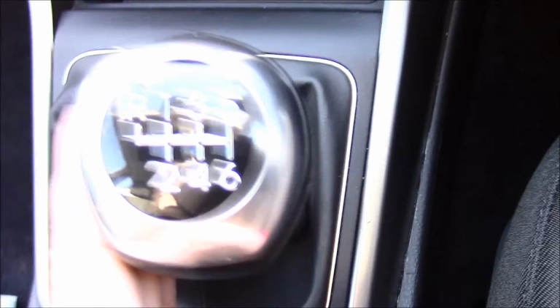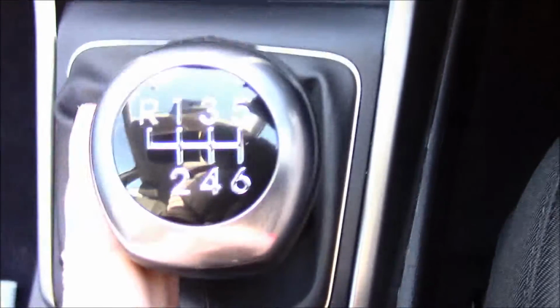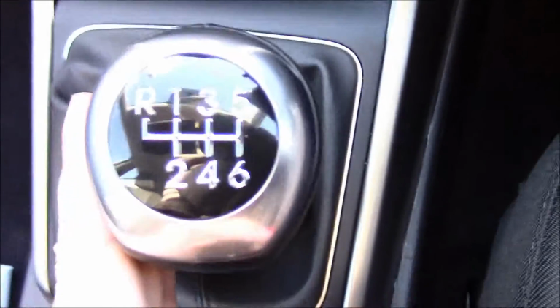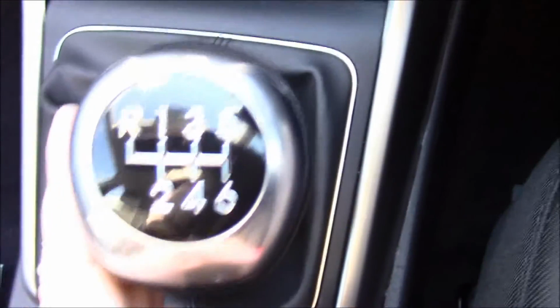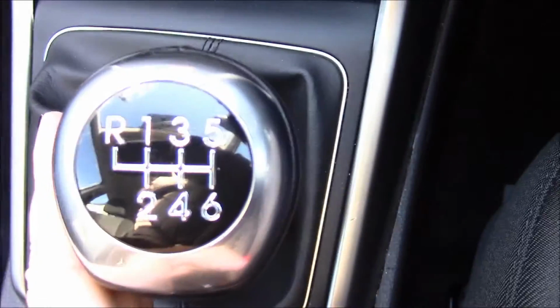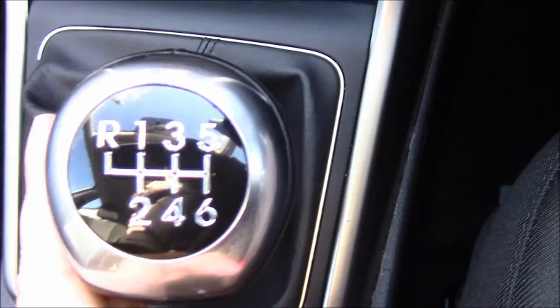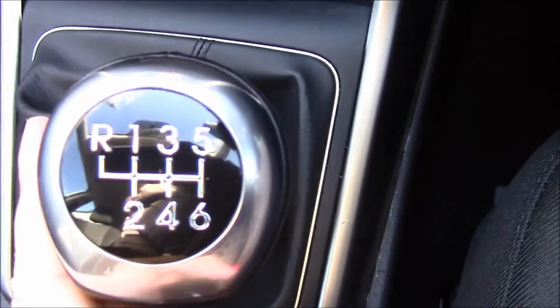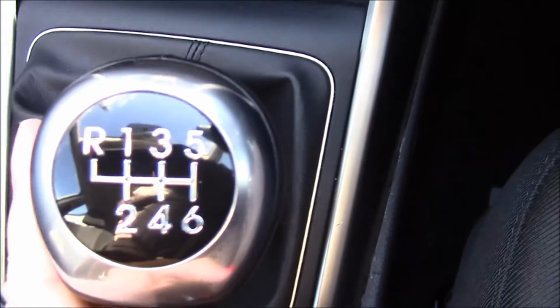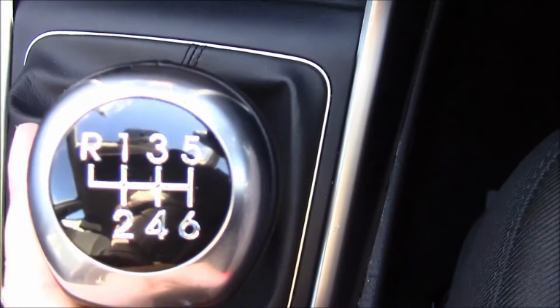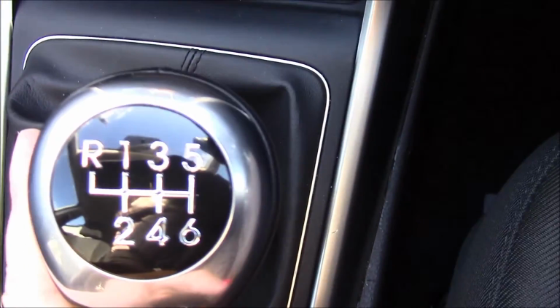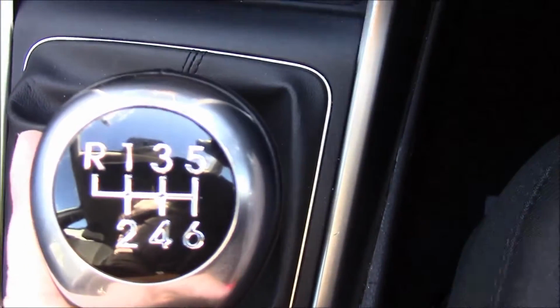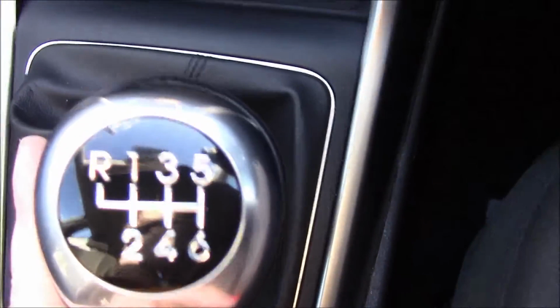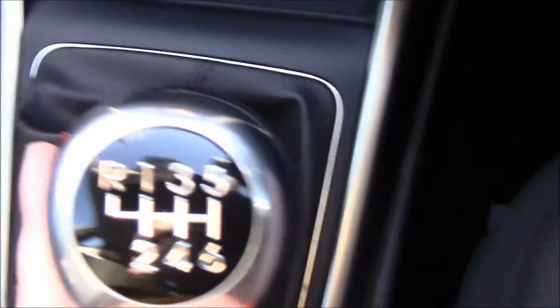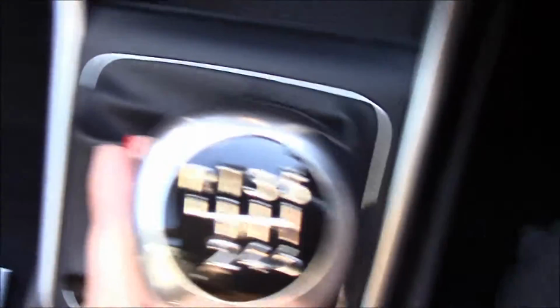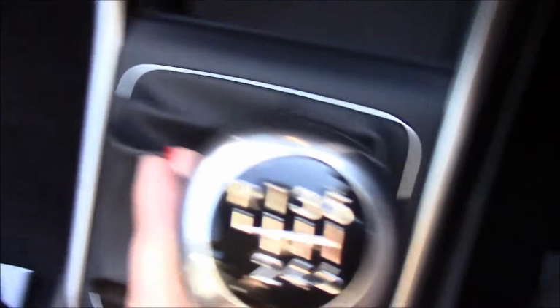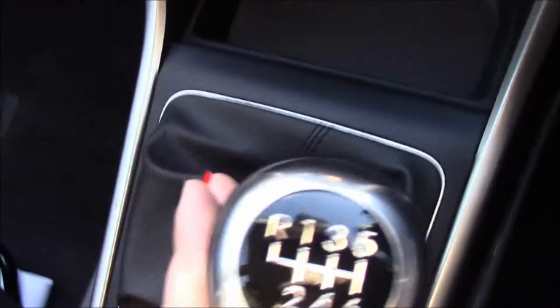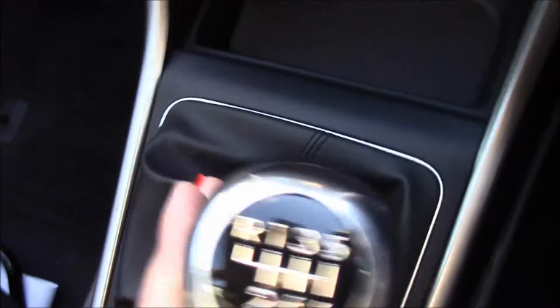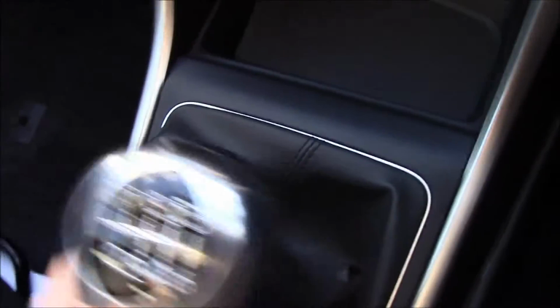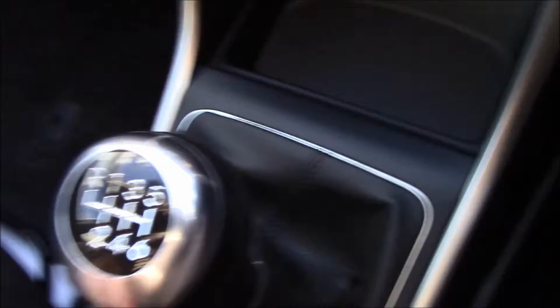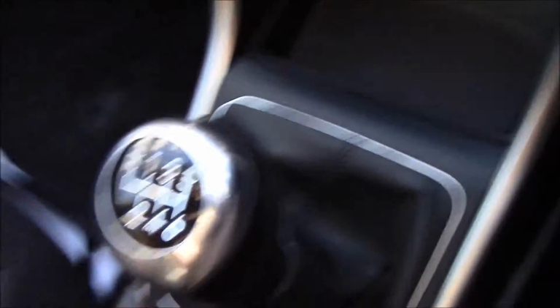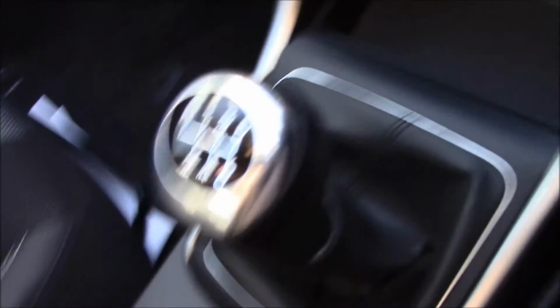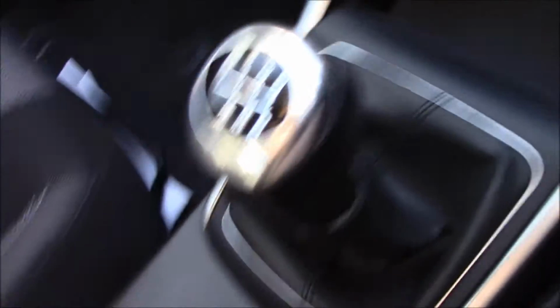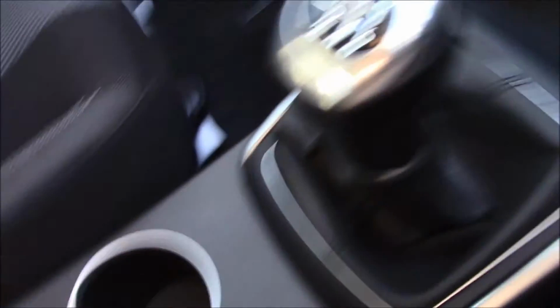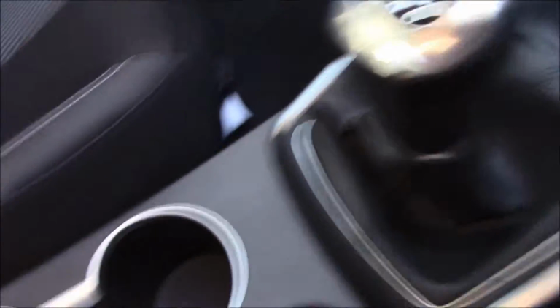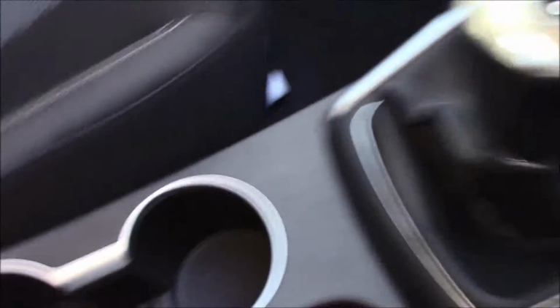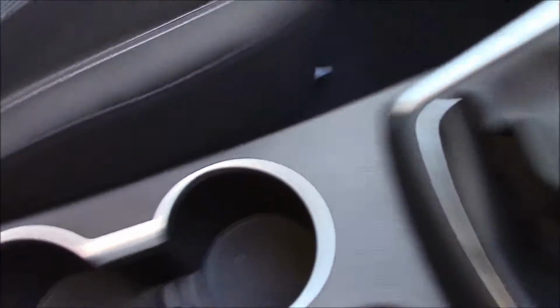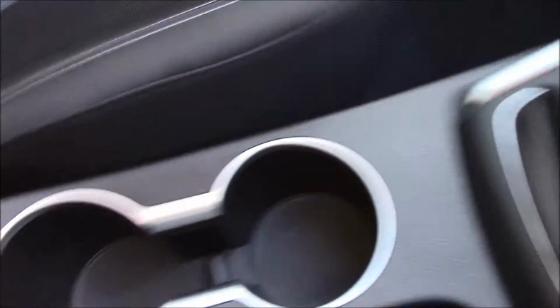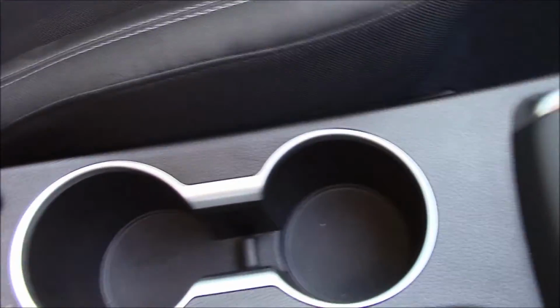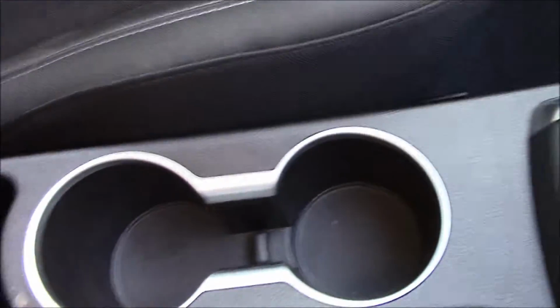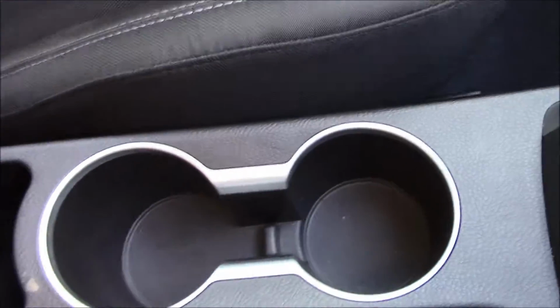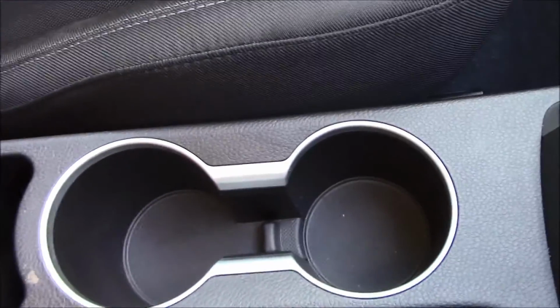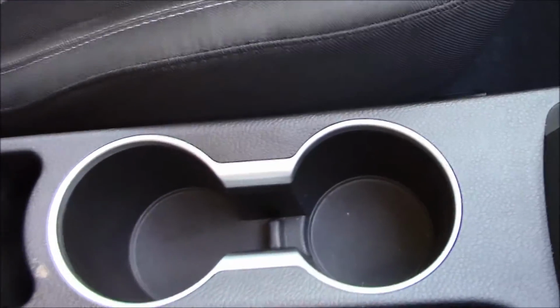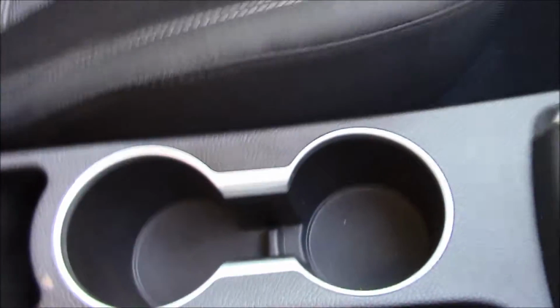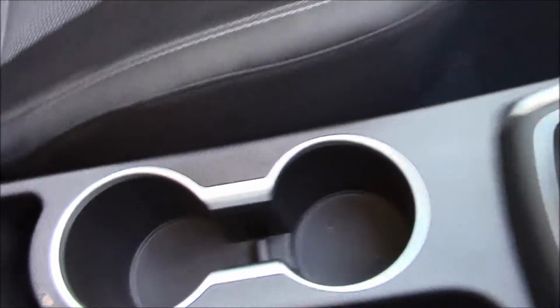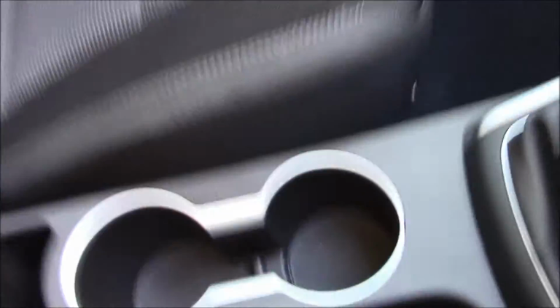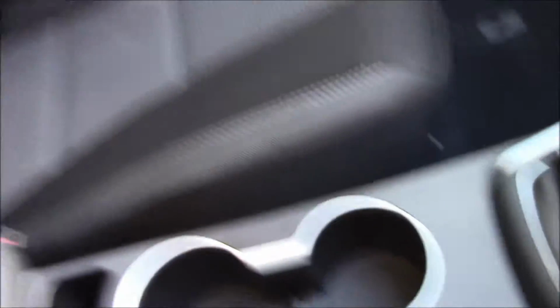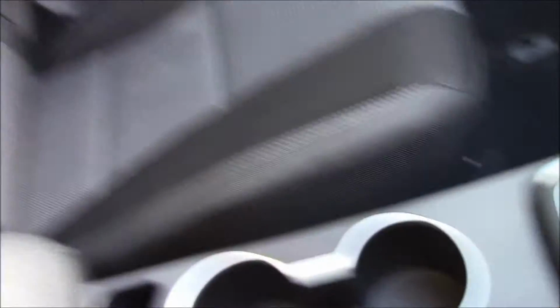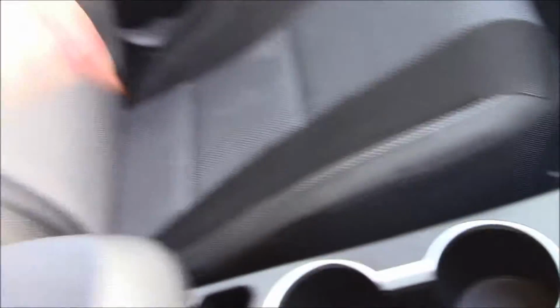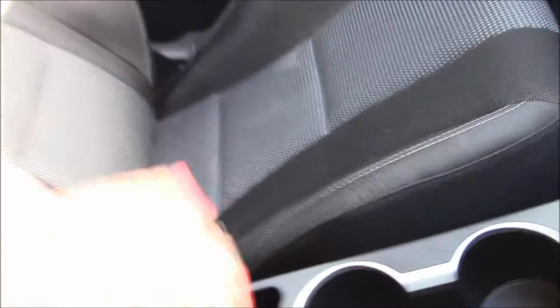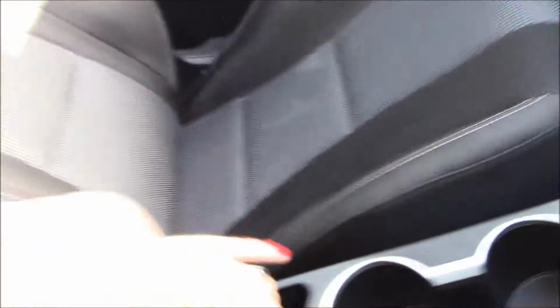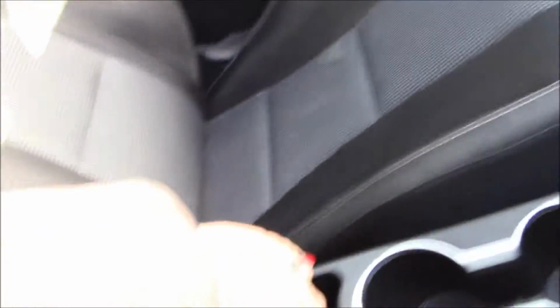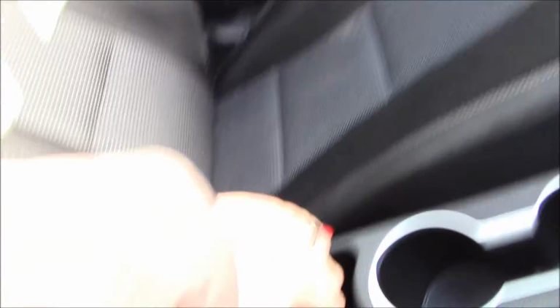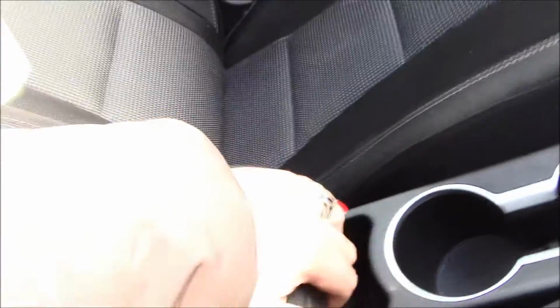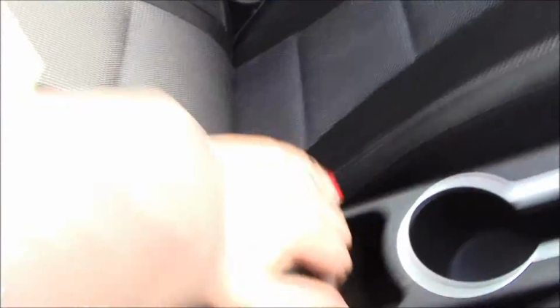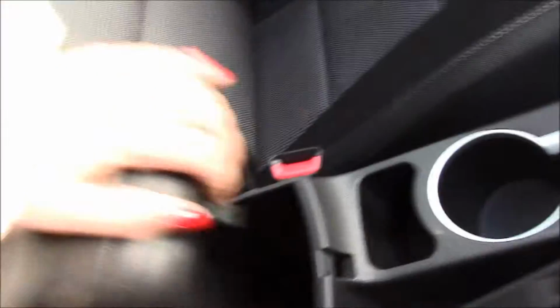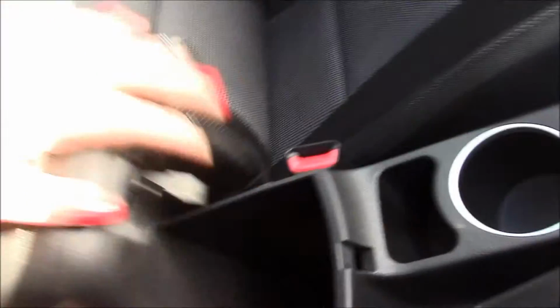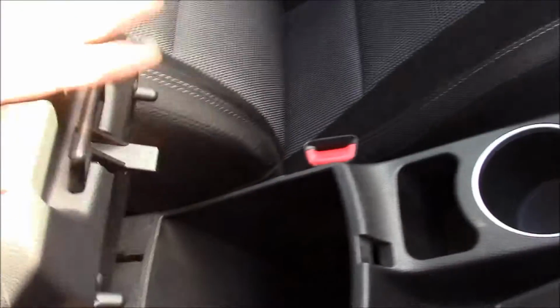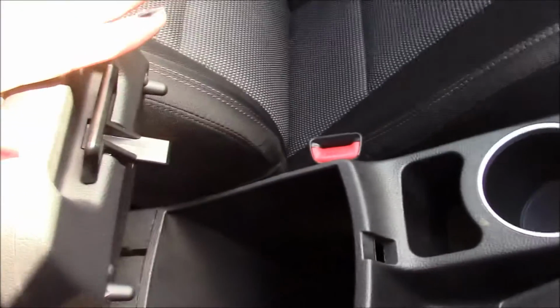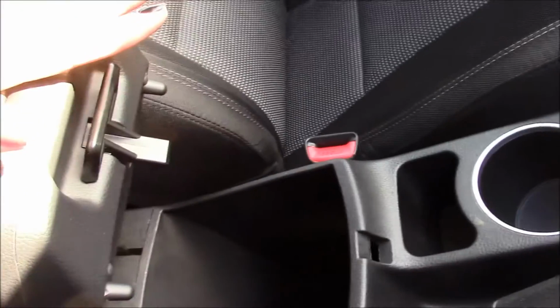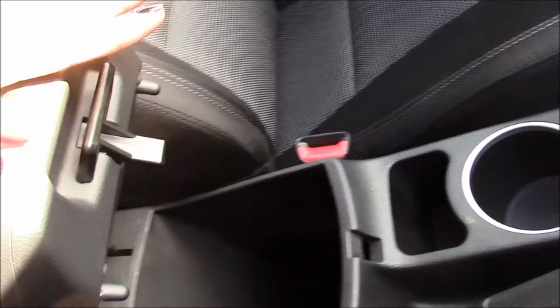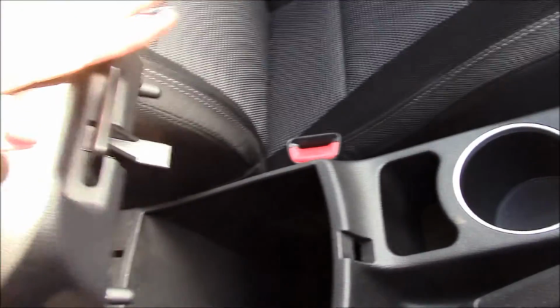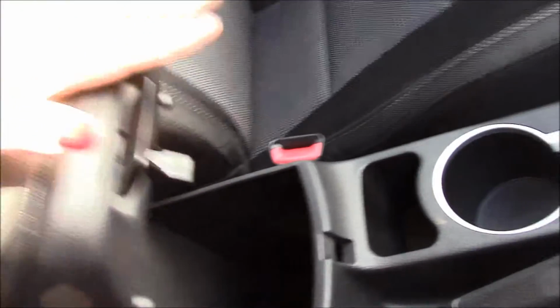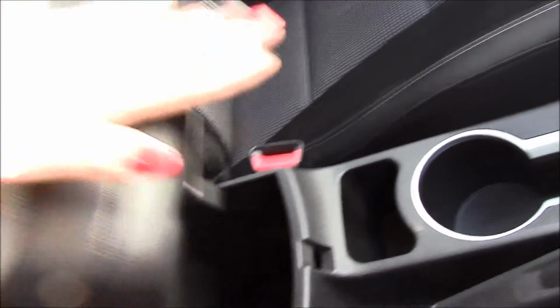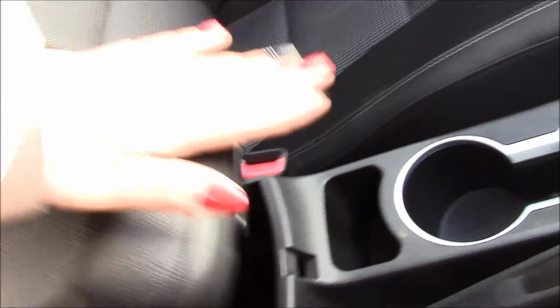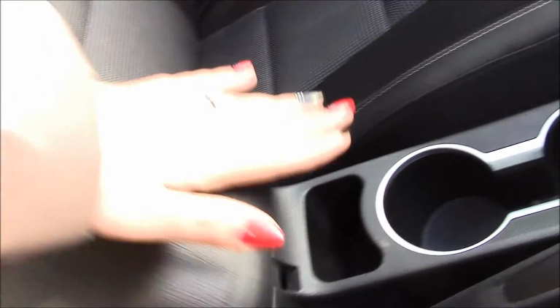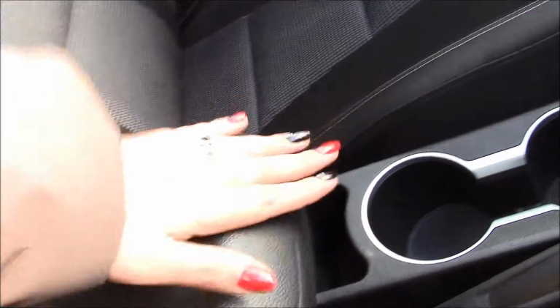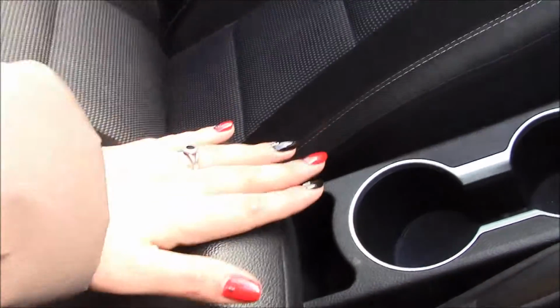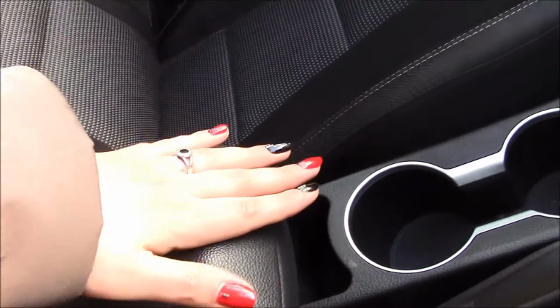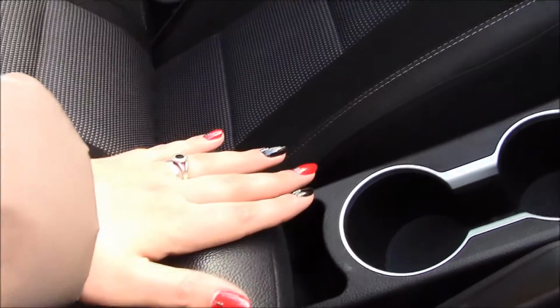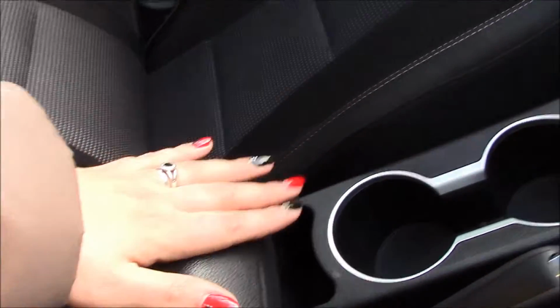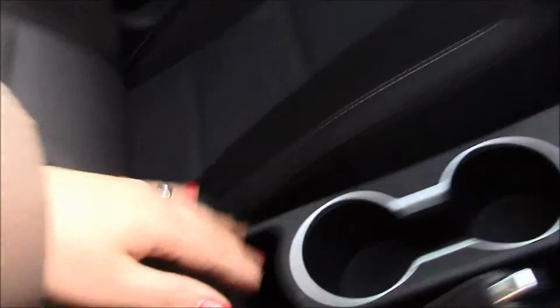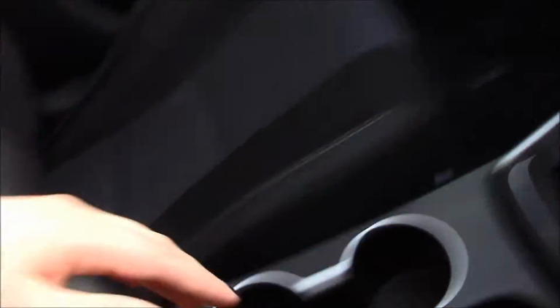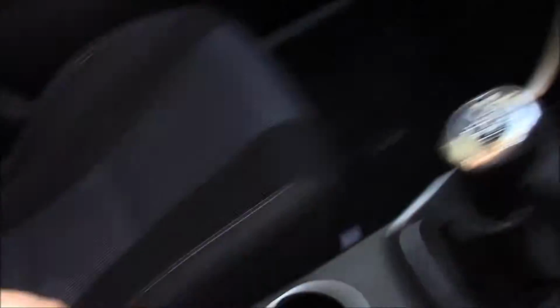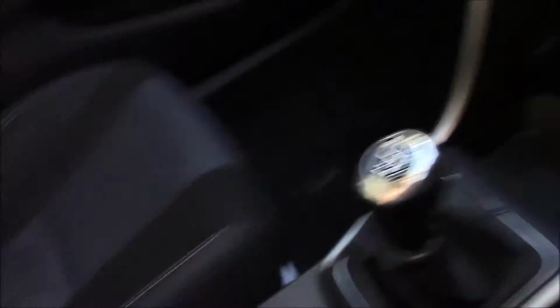It's a 6-speed manual gearbox. Right over here we have some card holders and additional storage under the armrest.